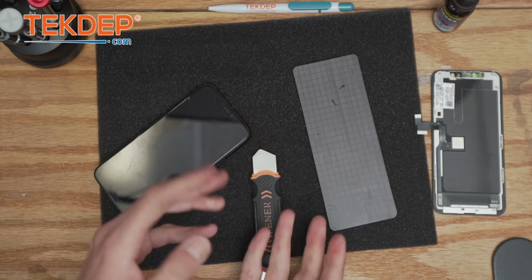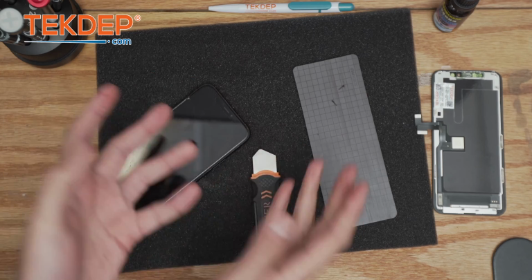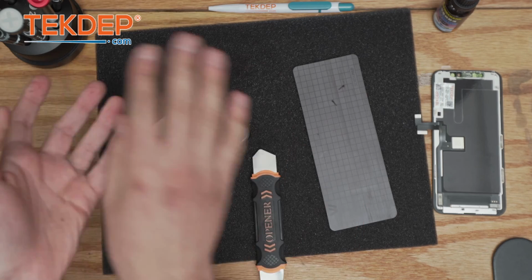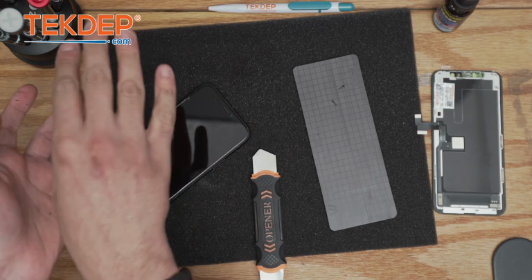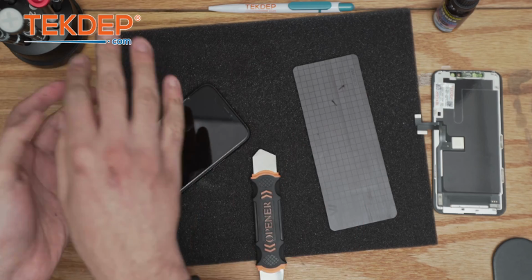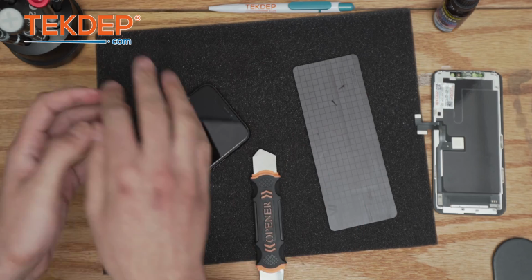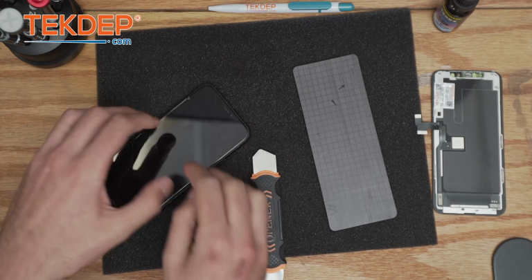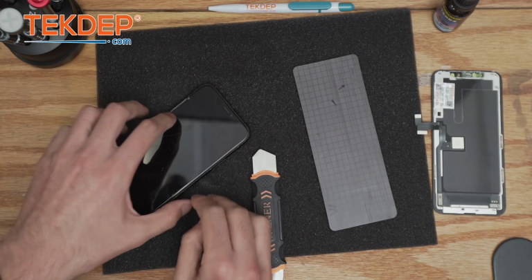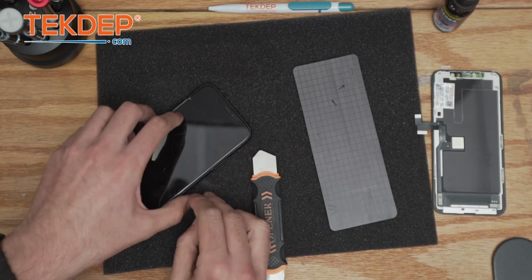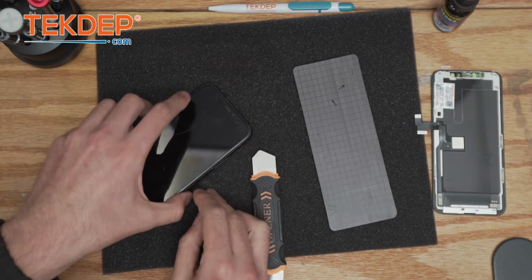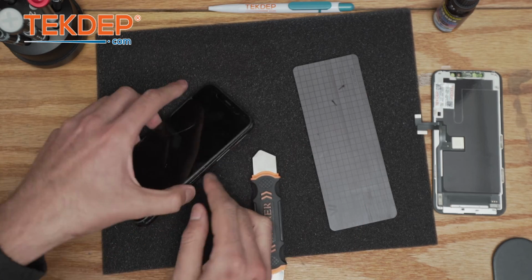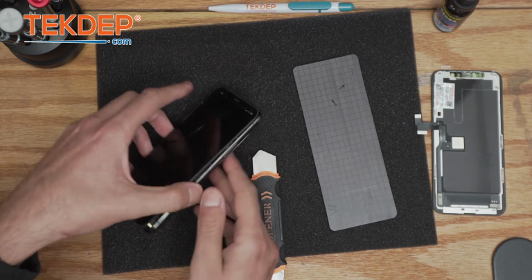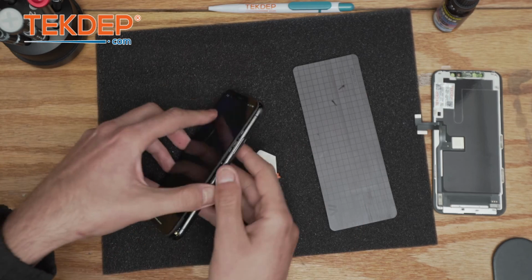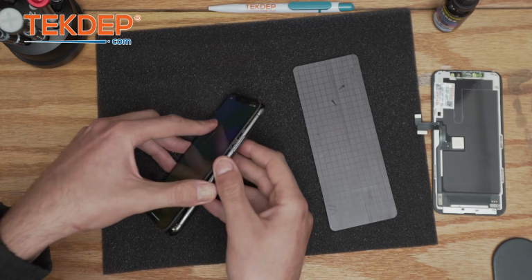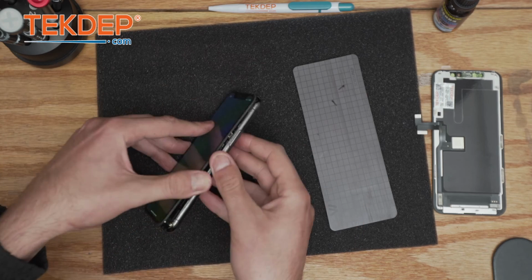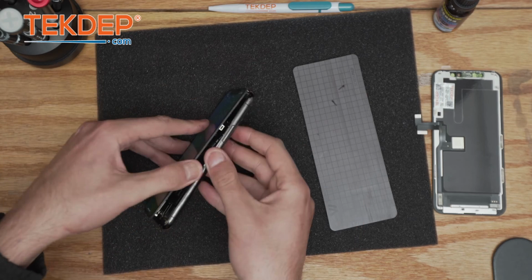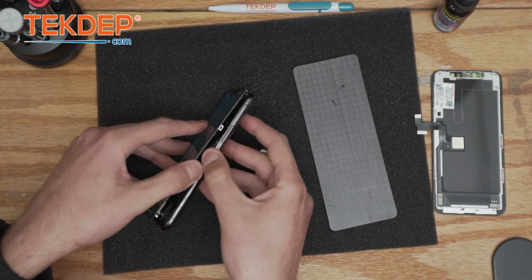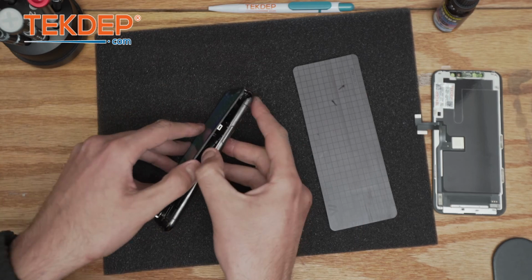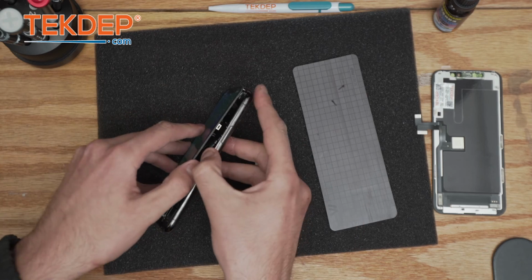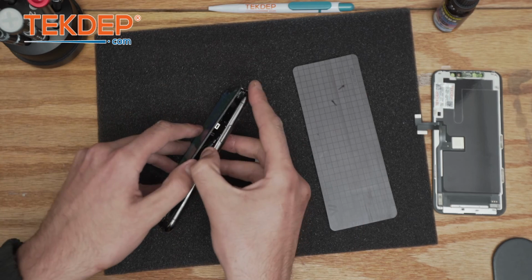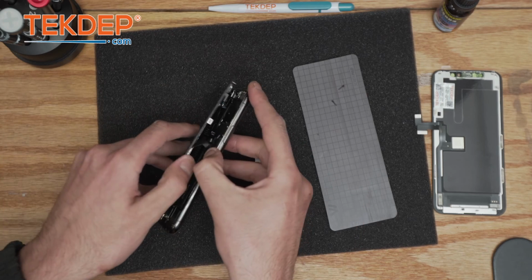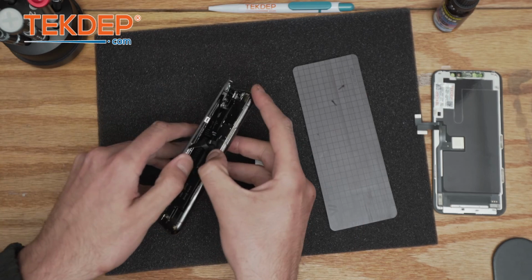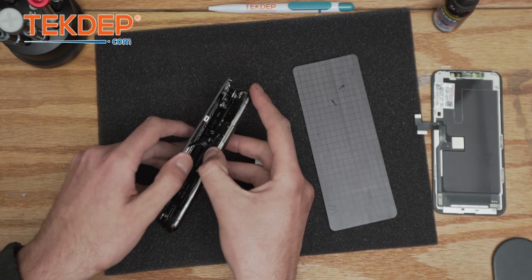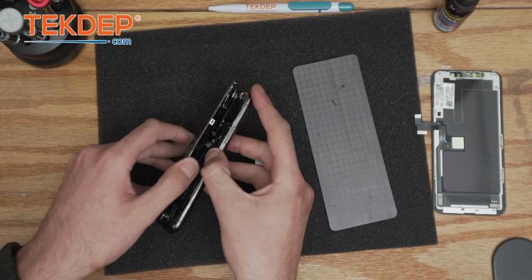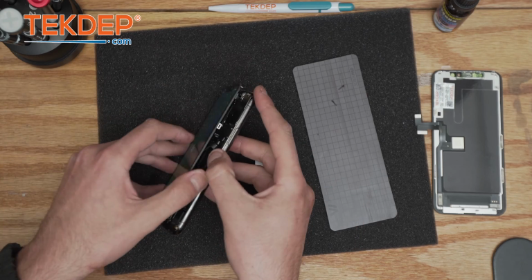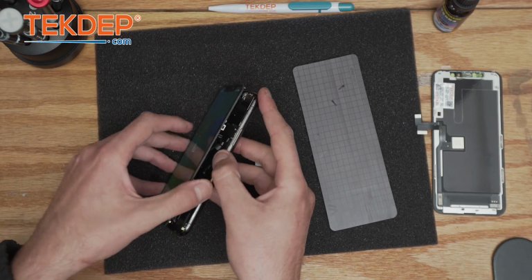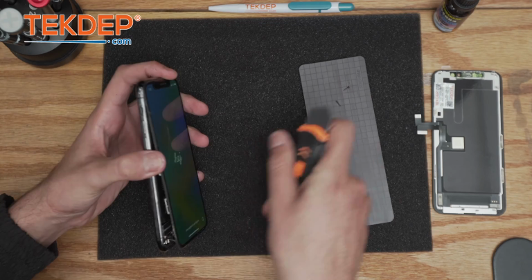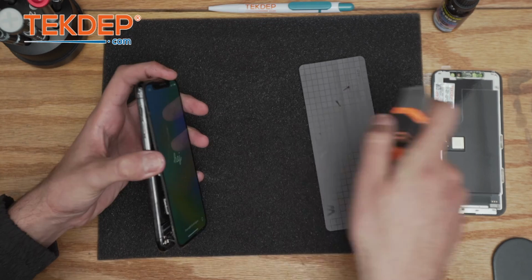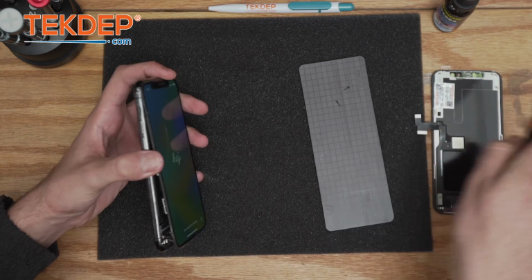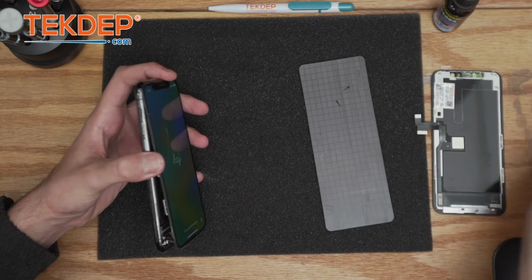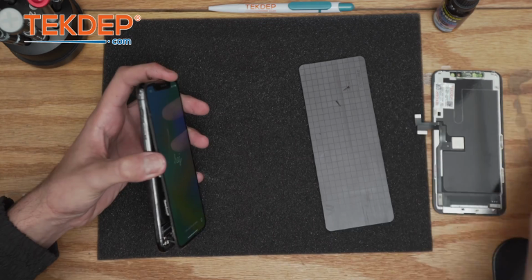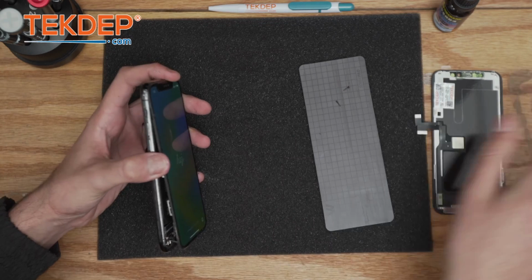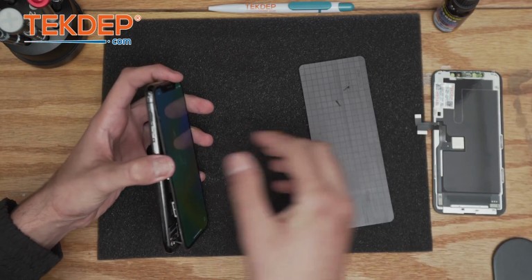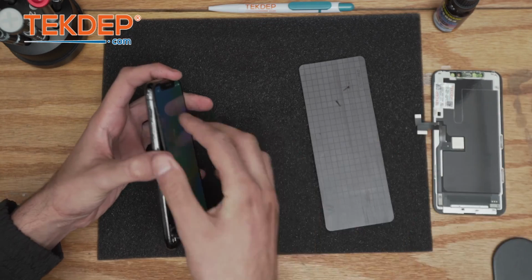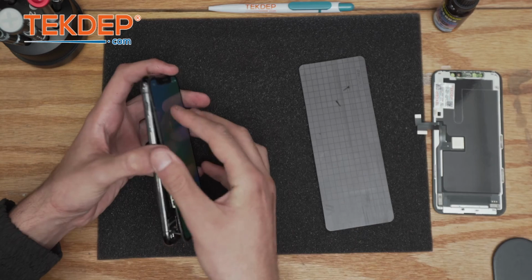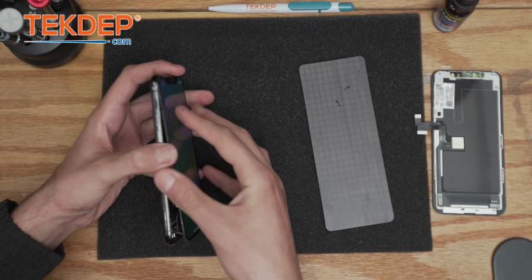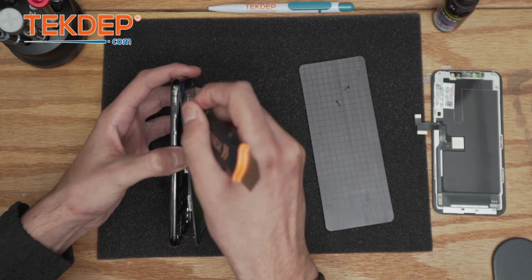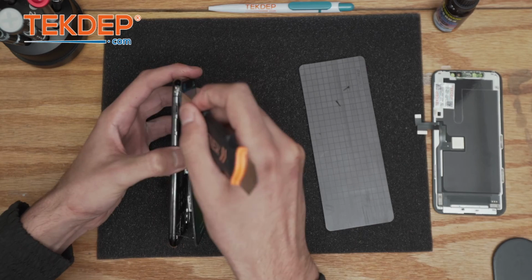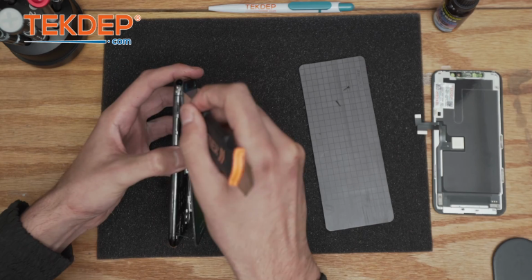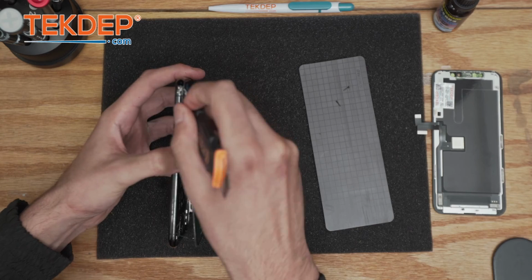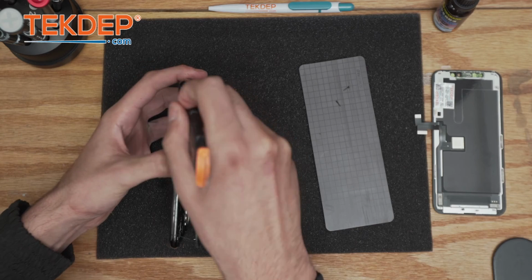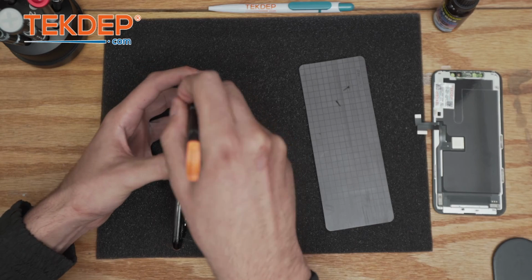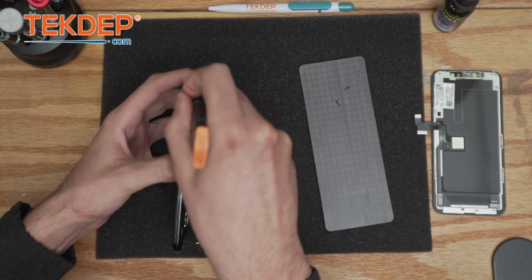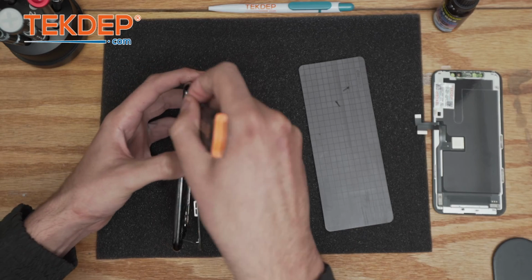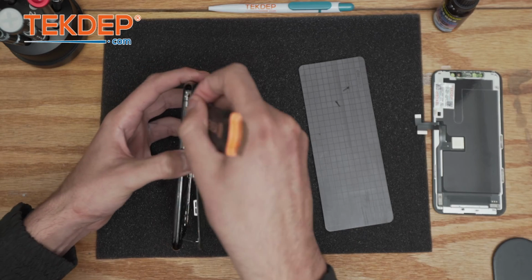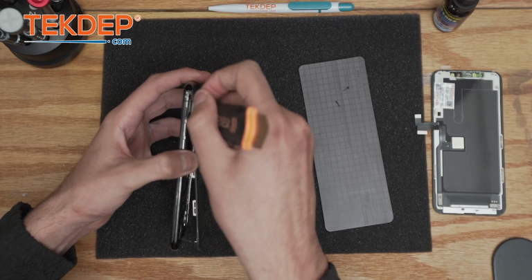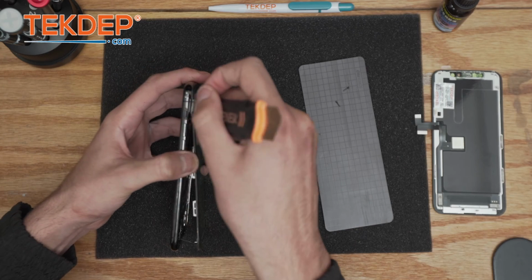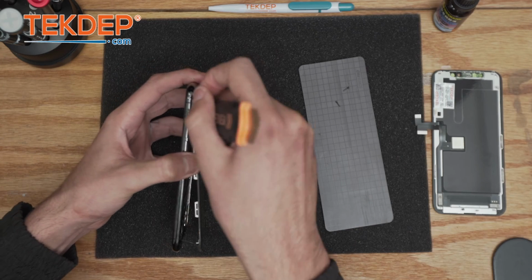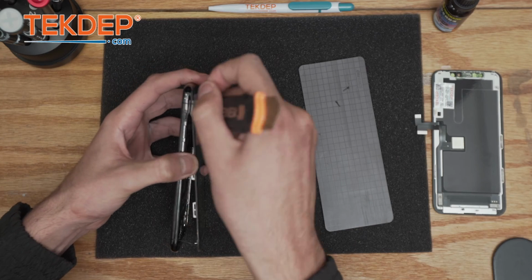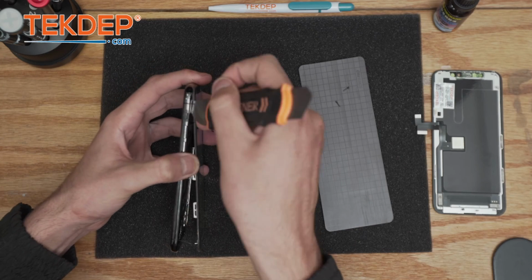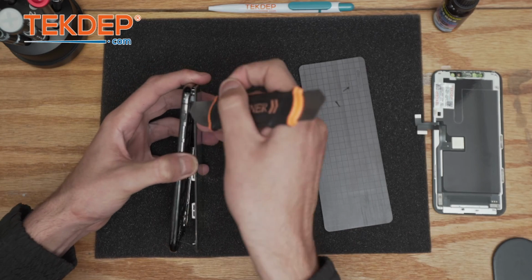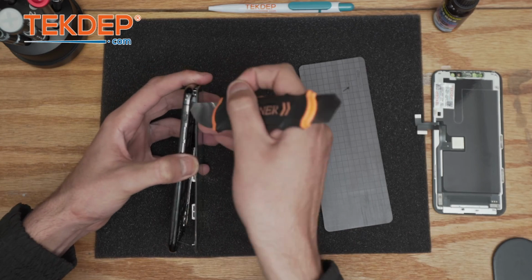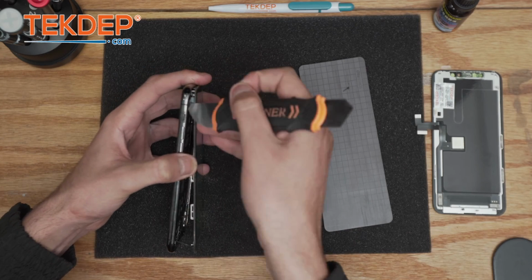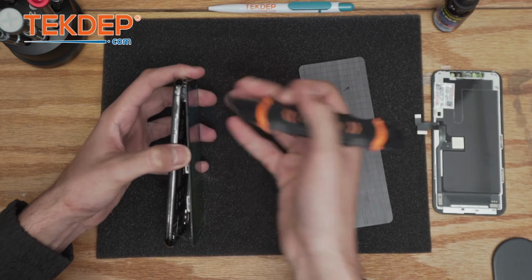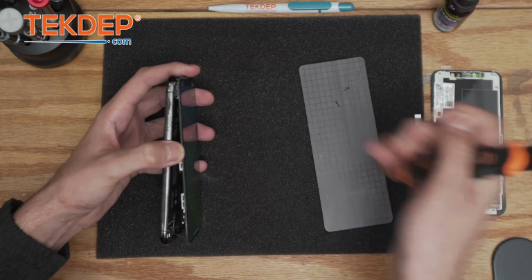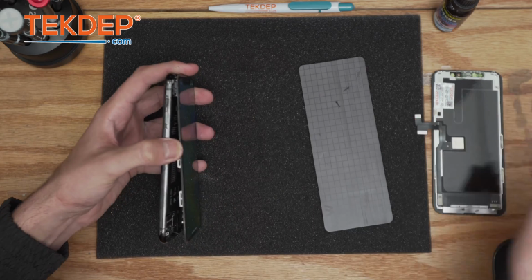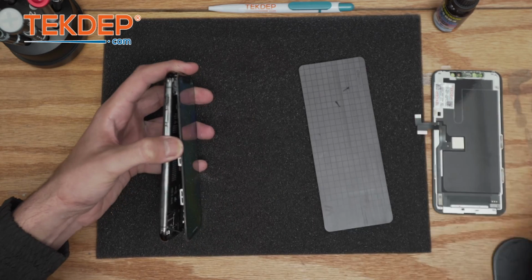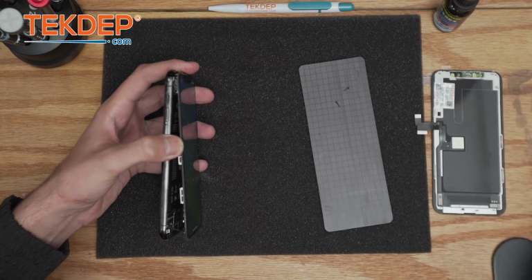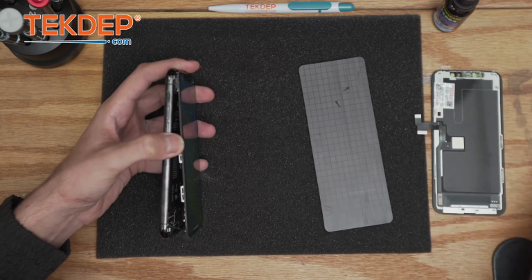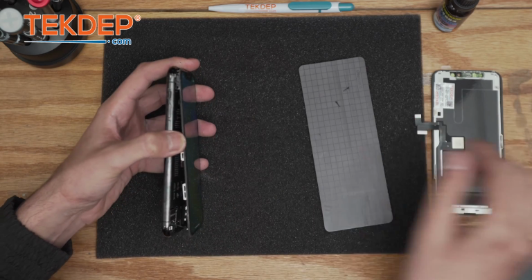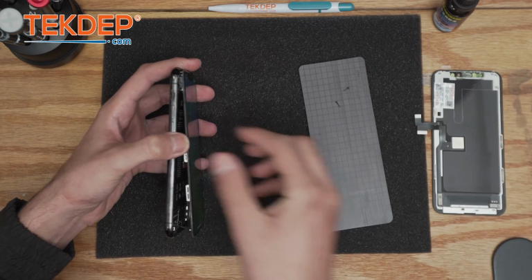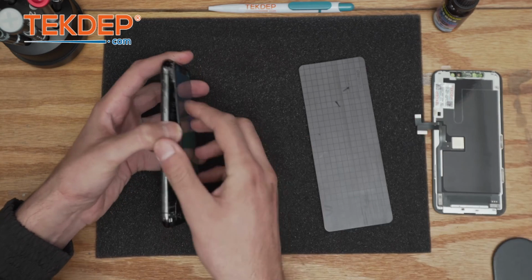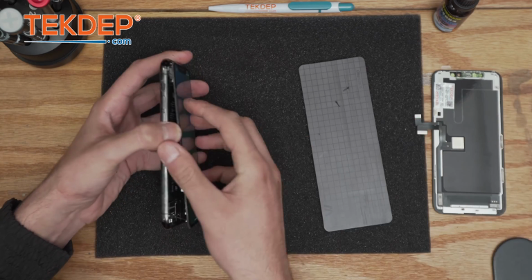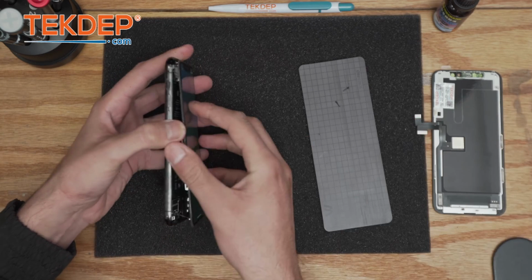Make sure when you open it, it opens like a book toward the power button side — not the other way.